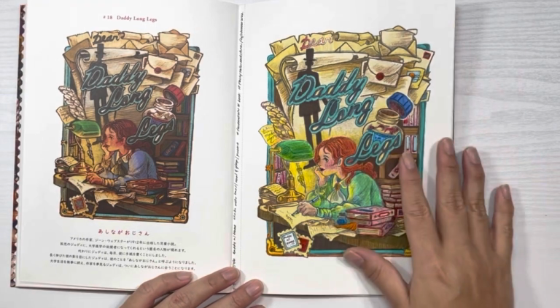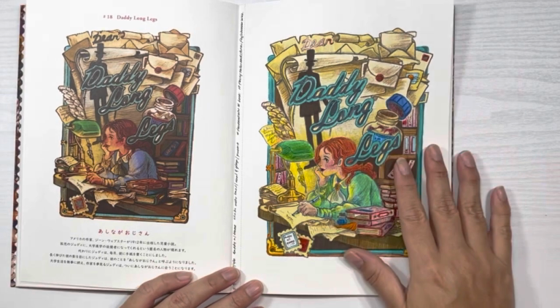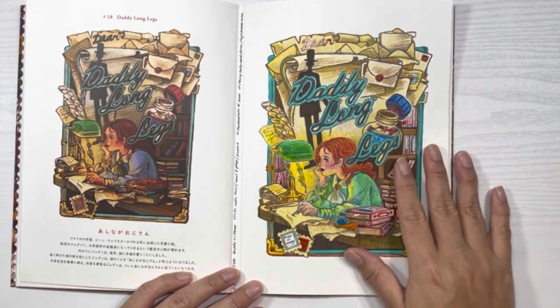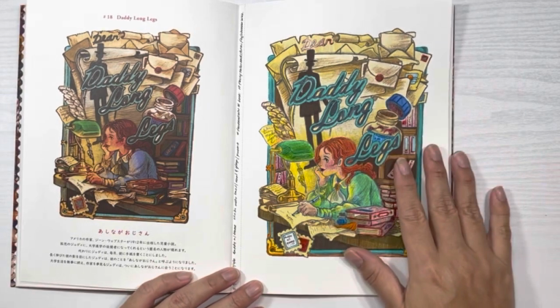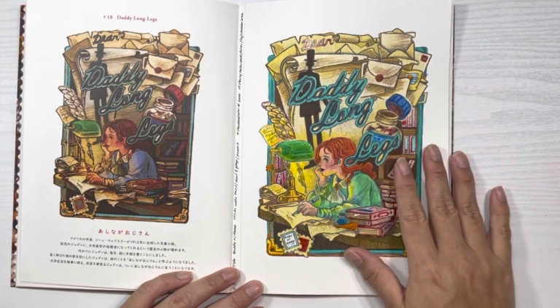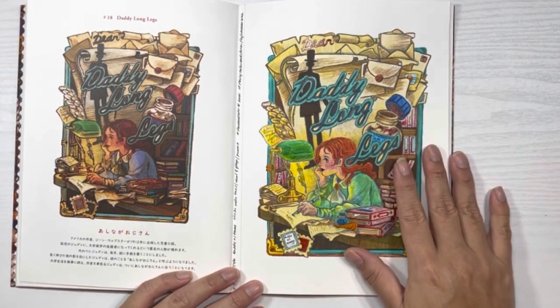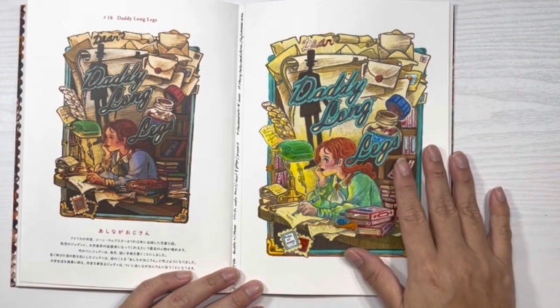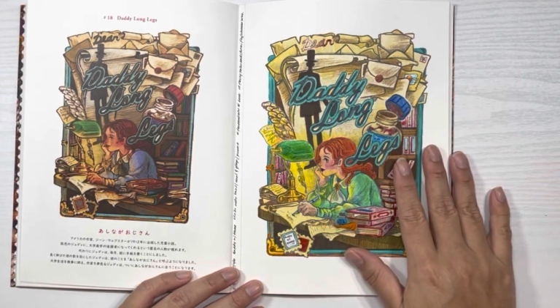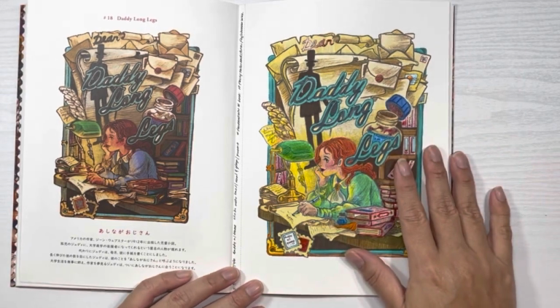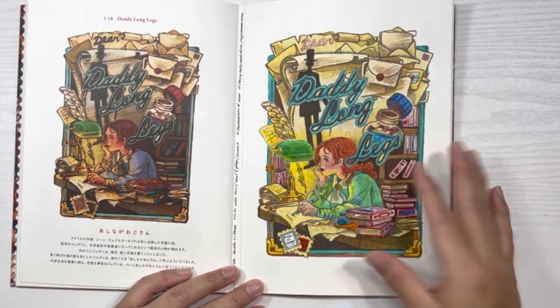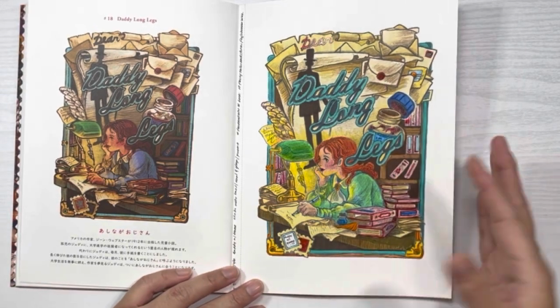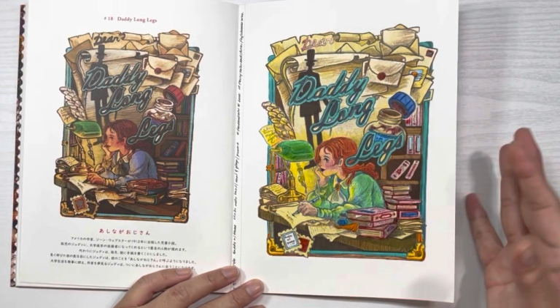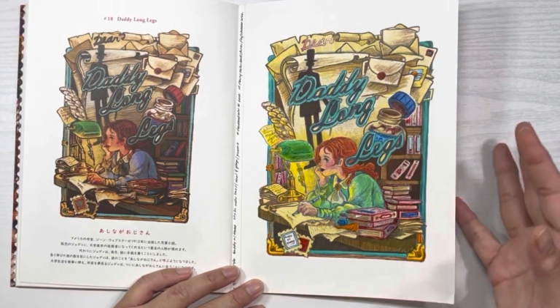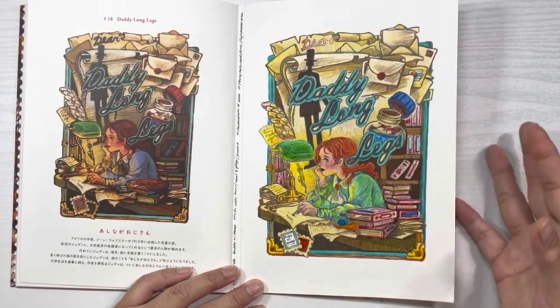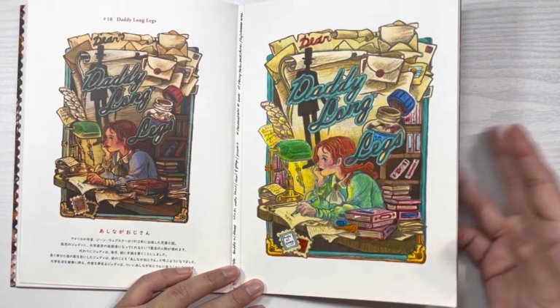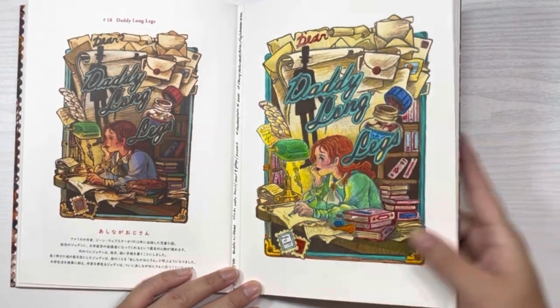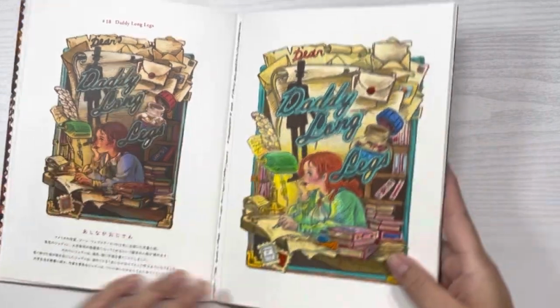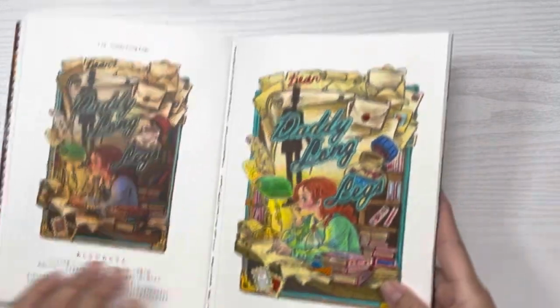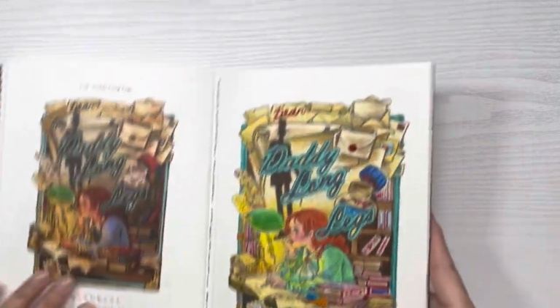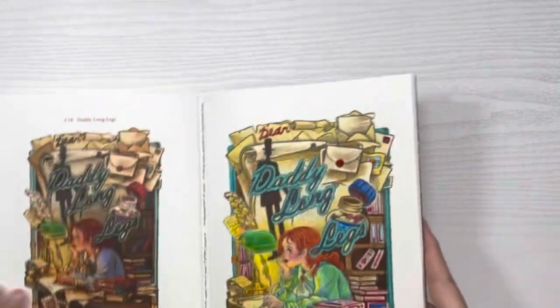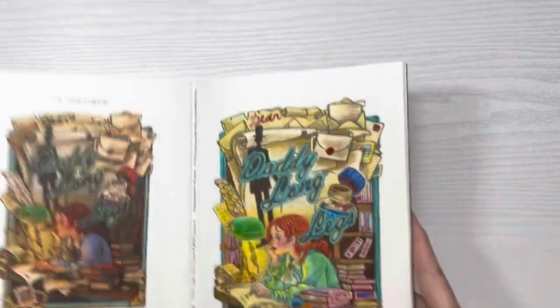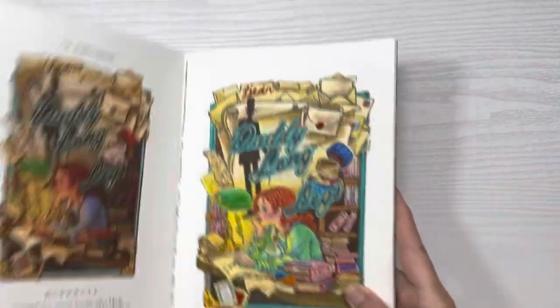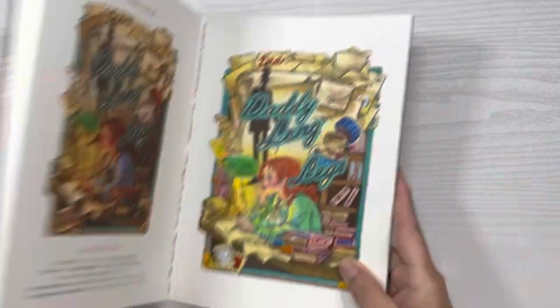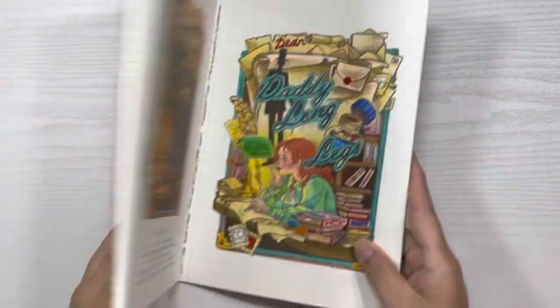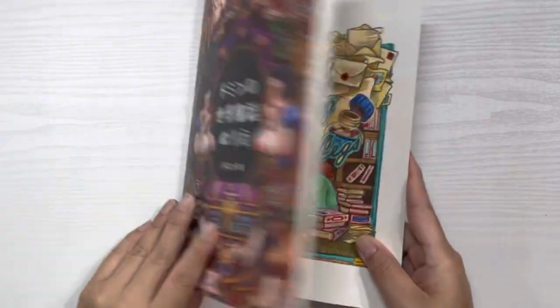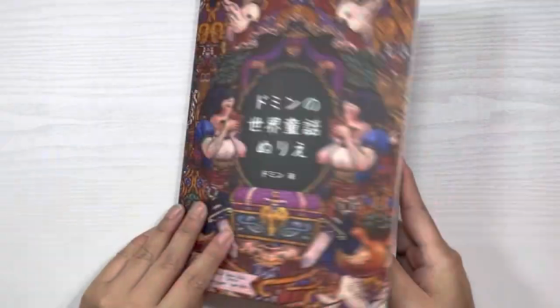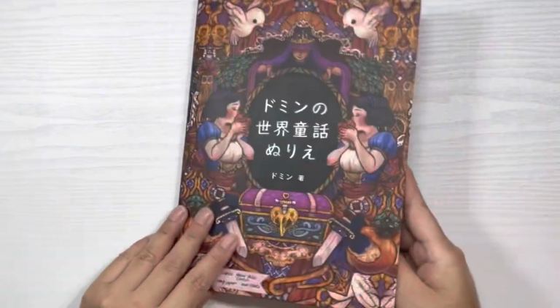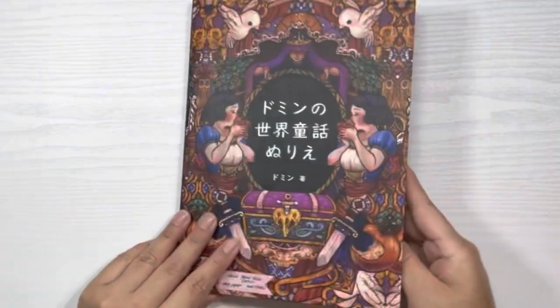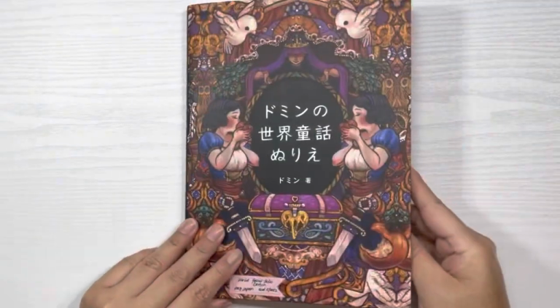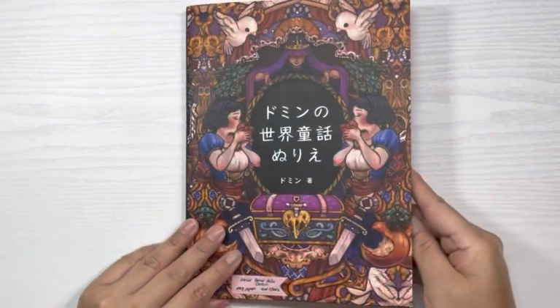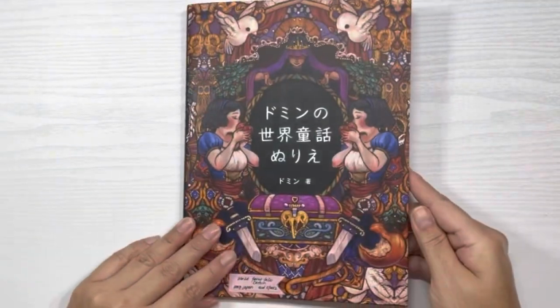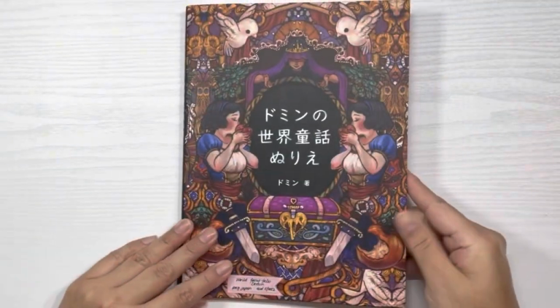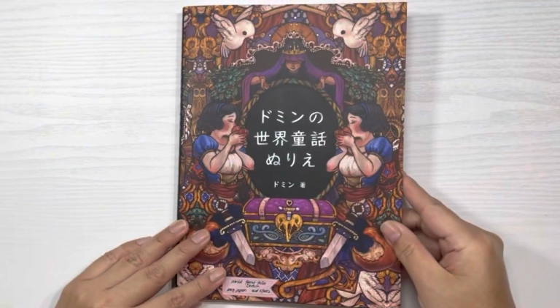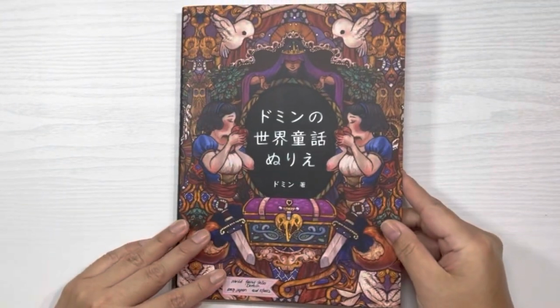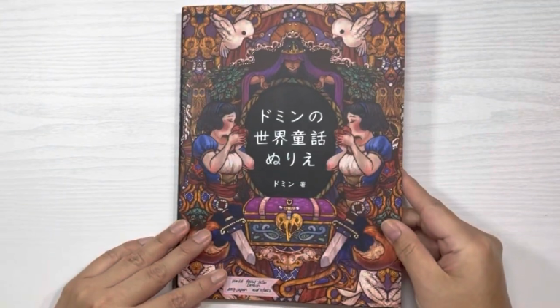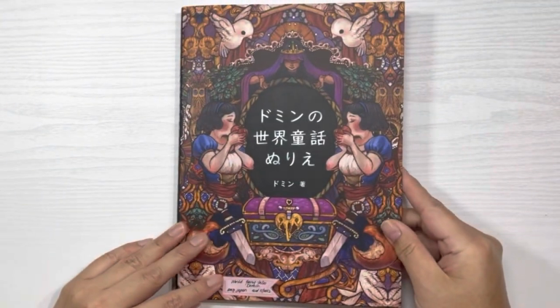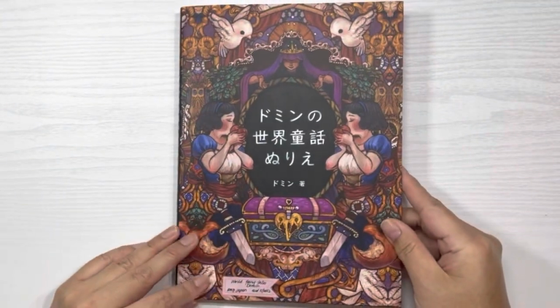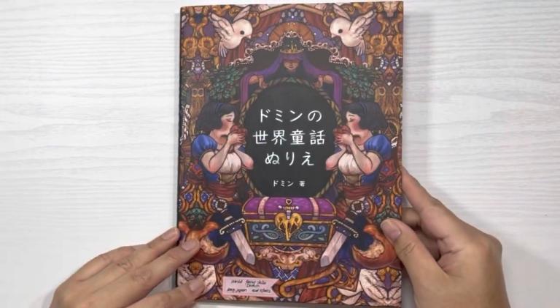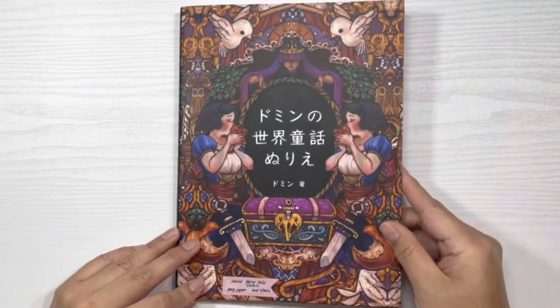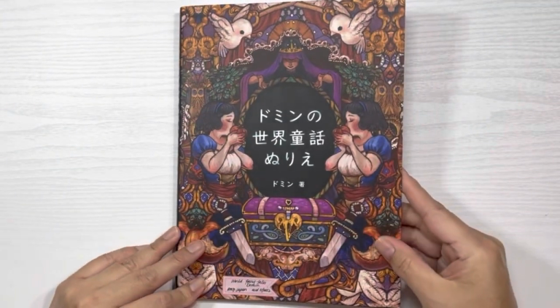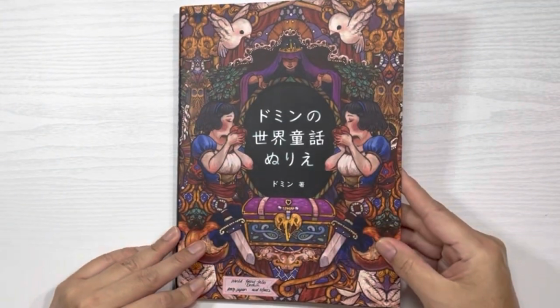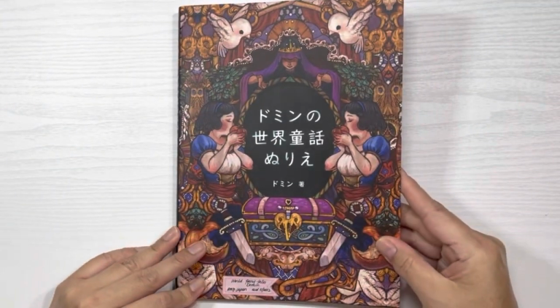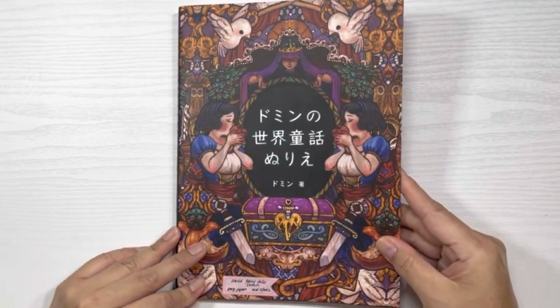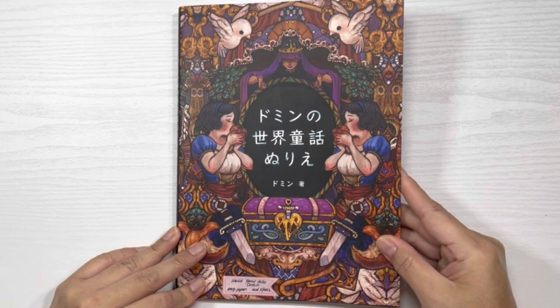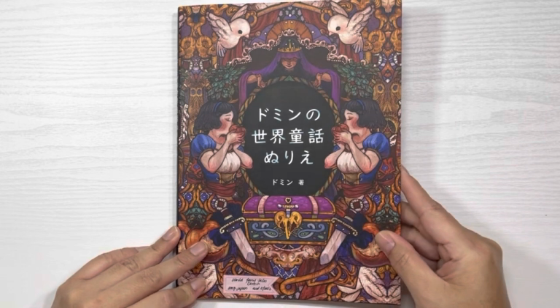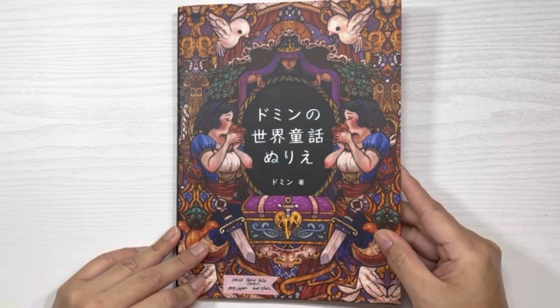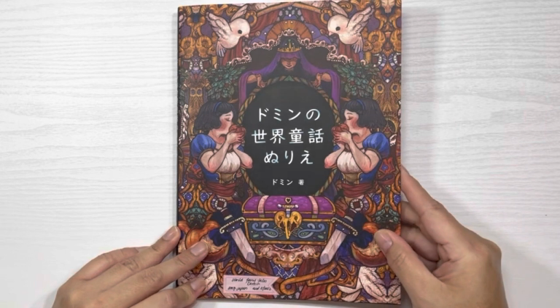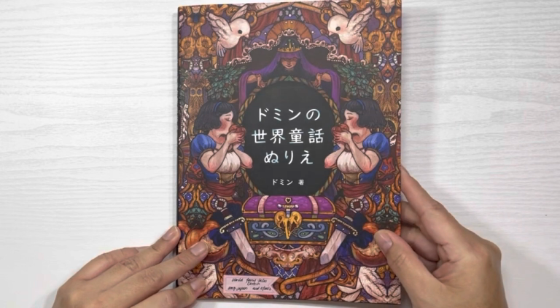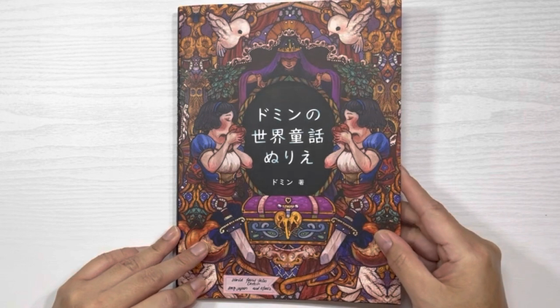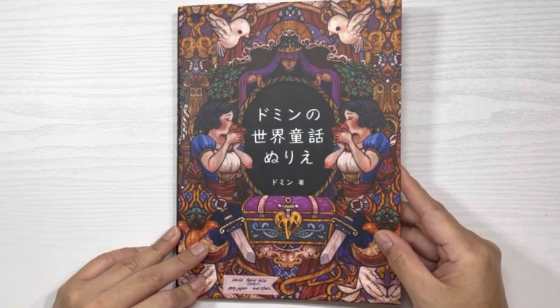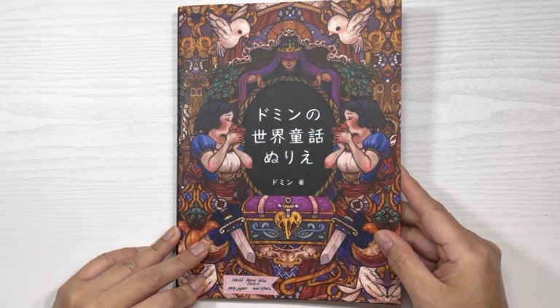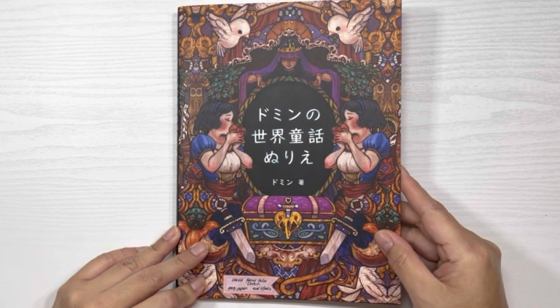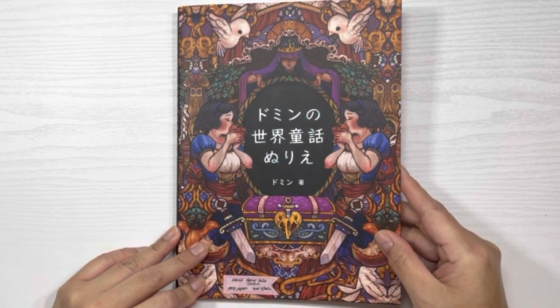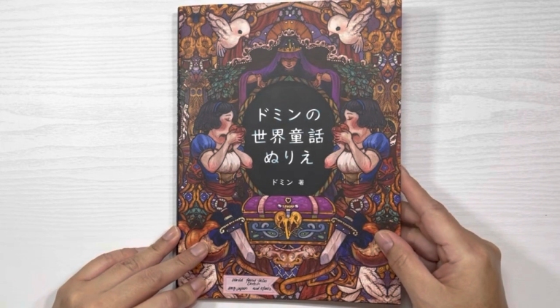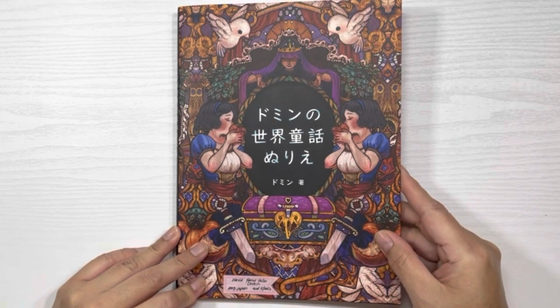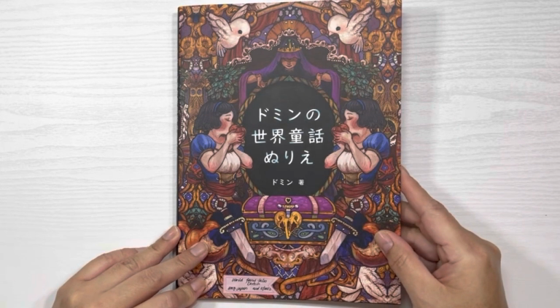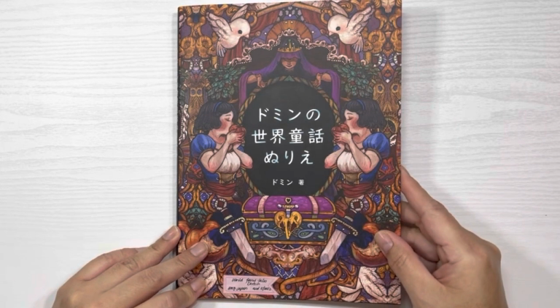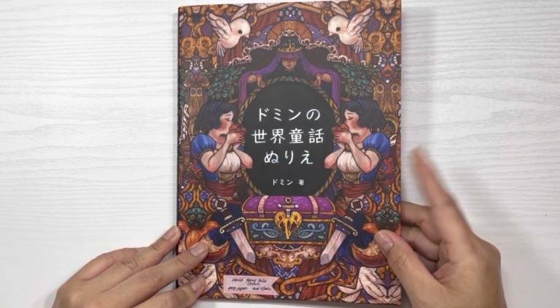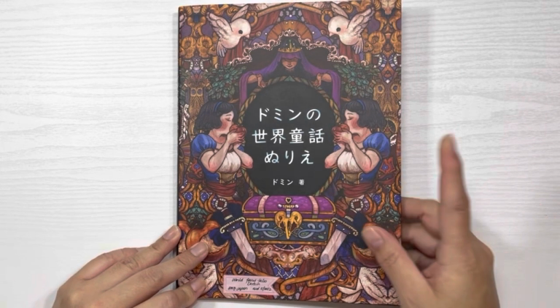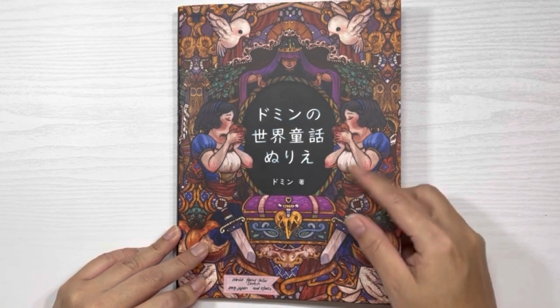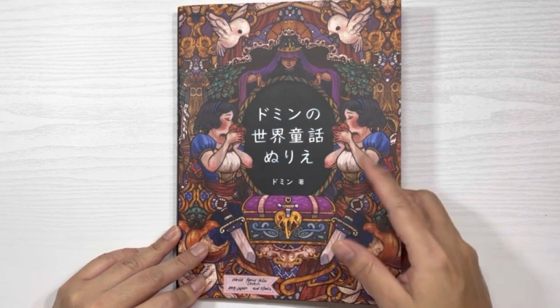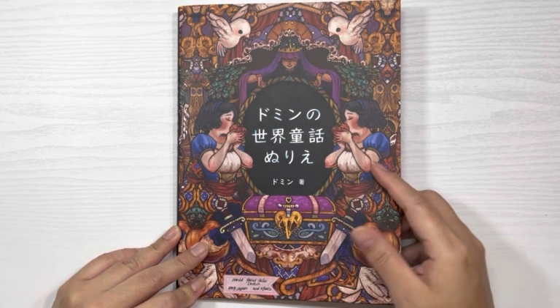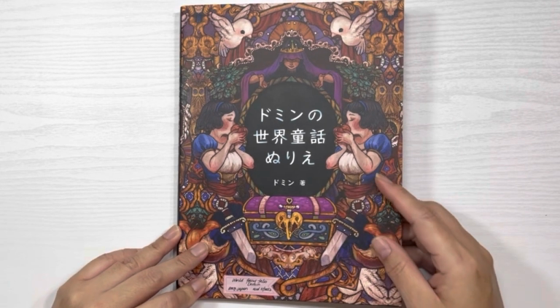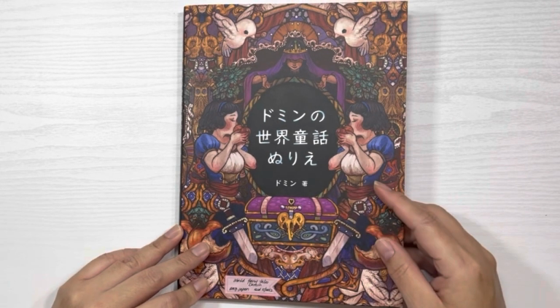This is by Doming and it's called World Fairy Tales — I got it from Amazon Japan.